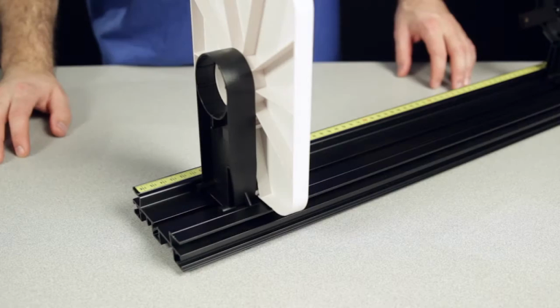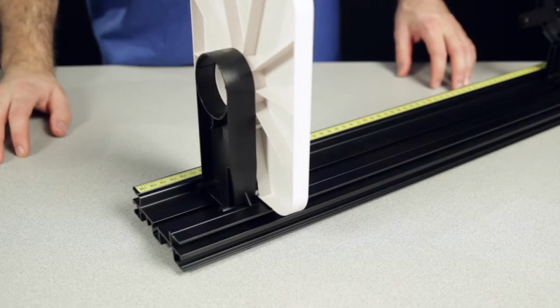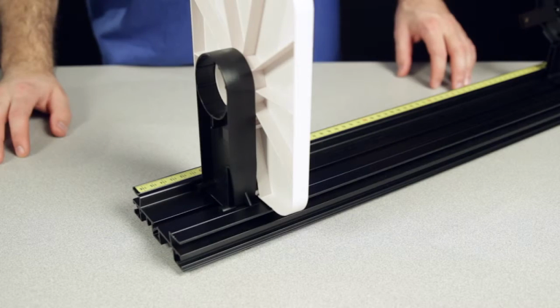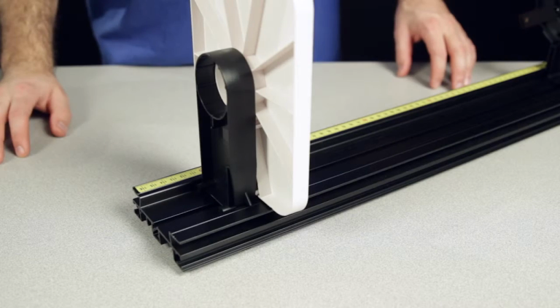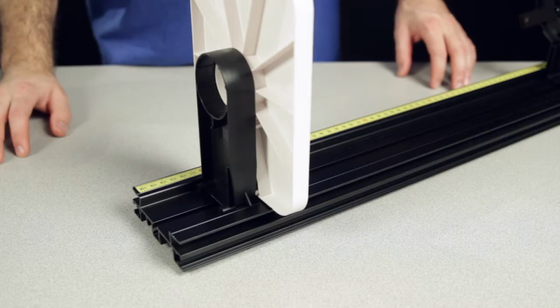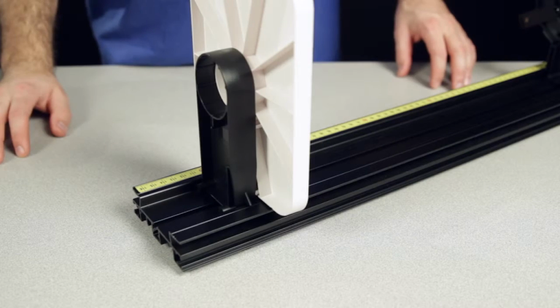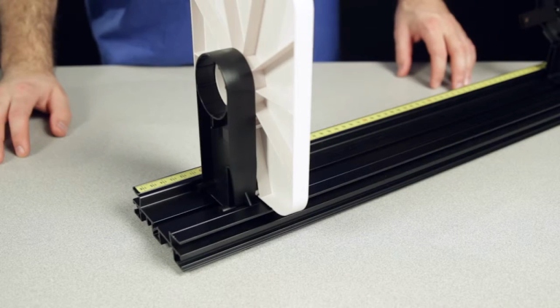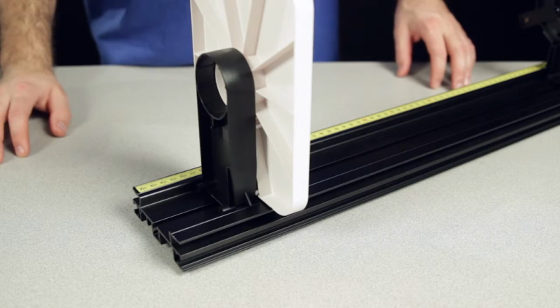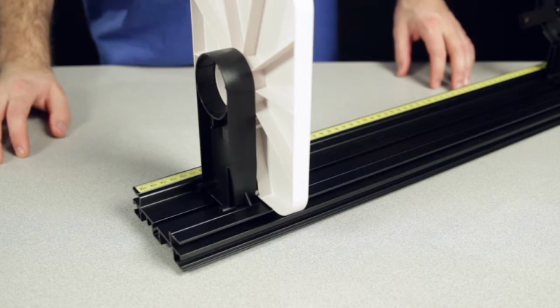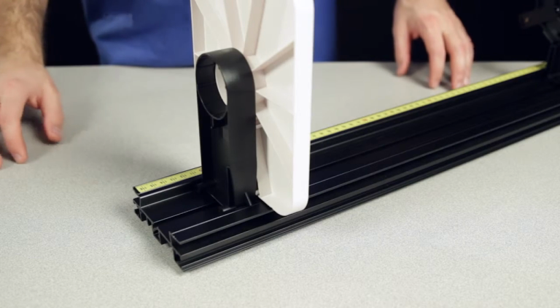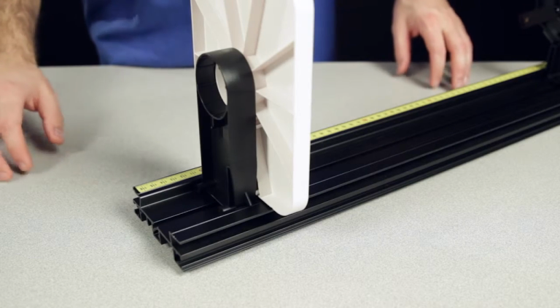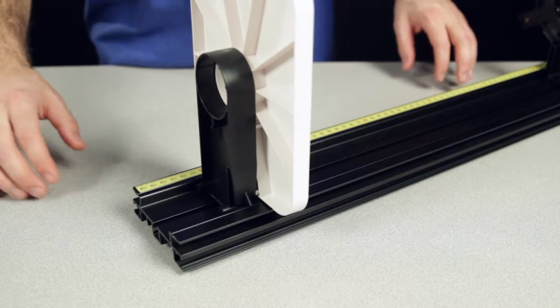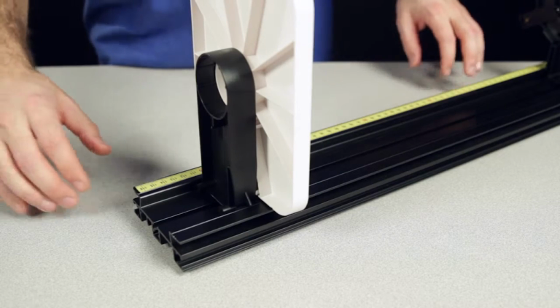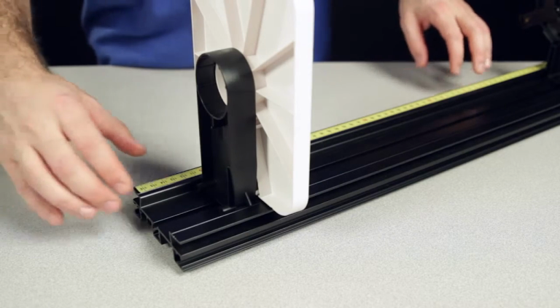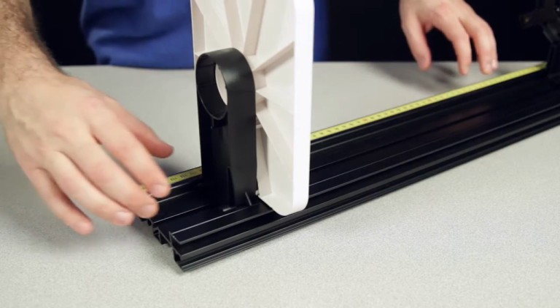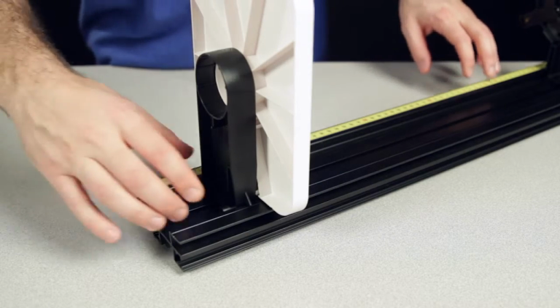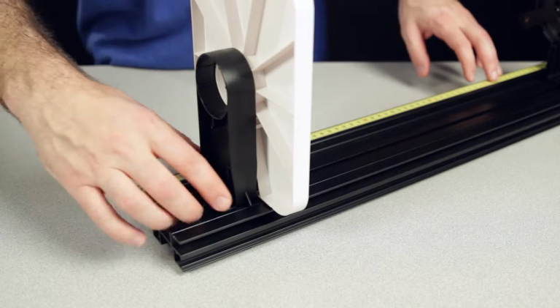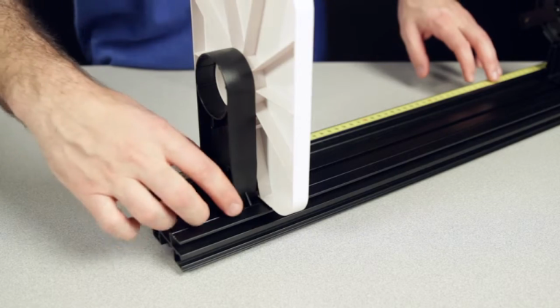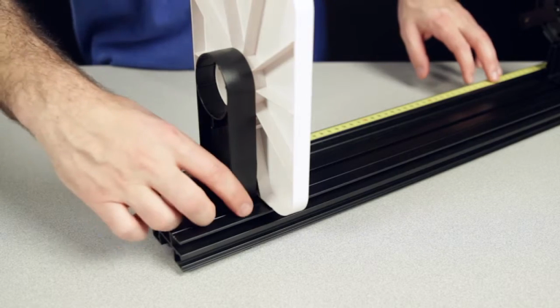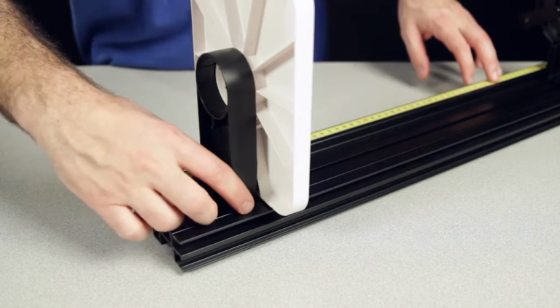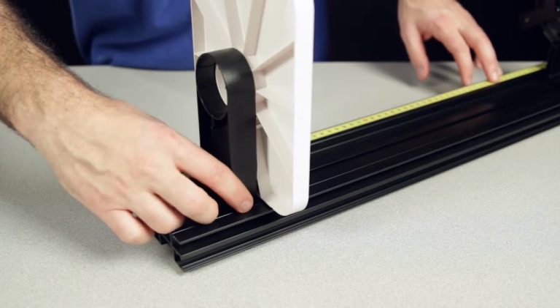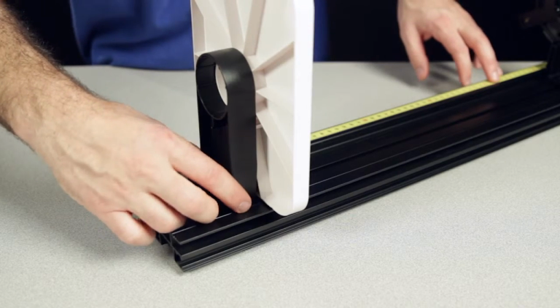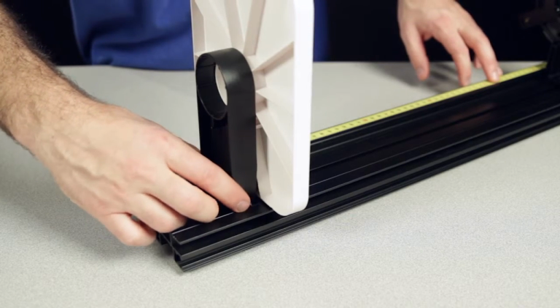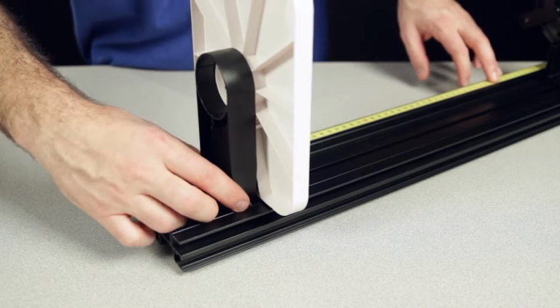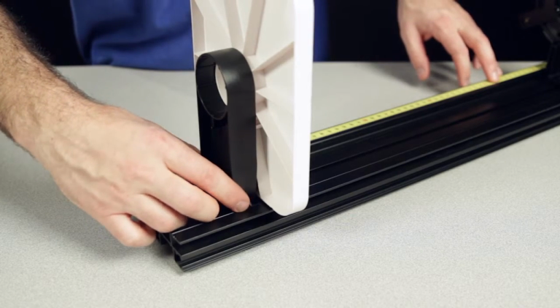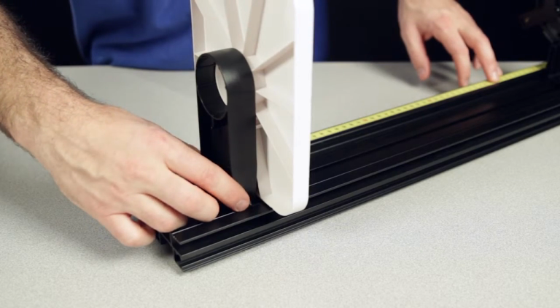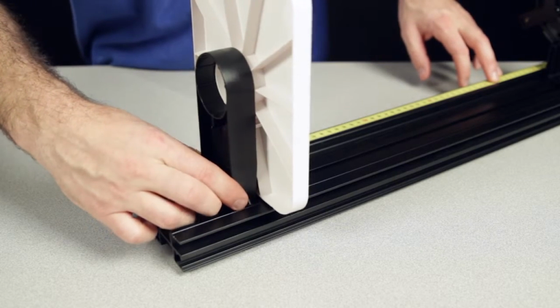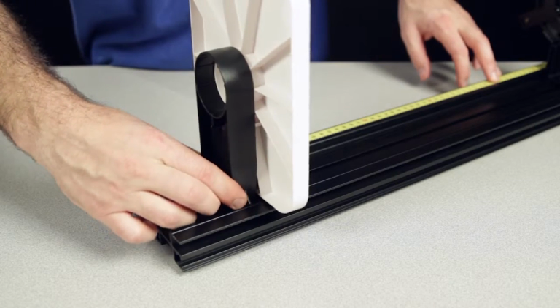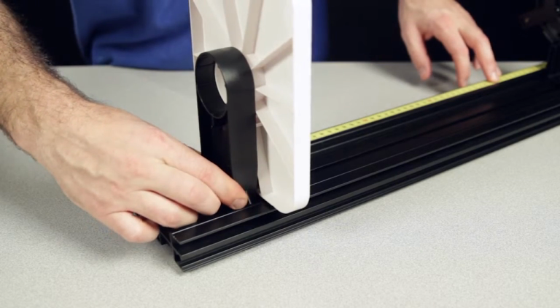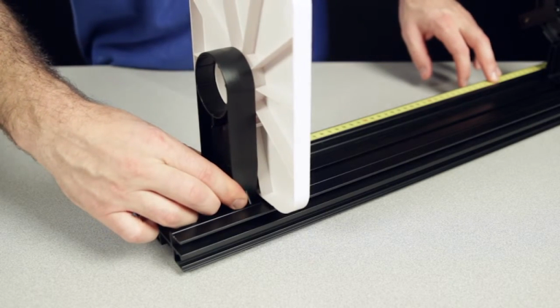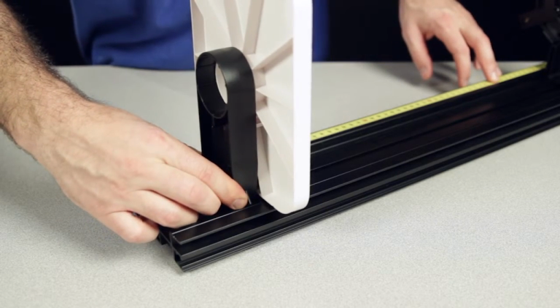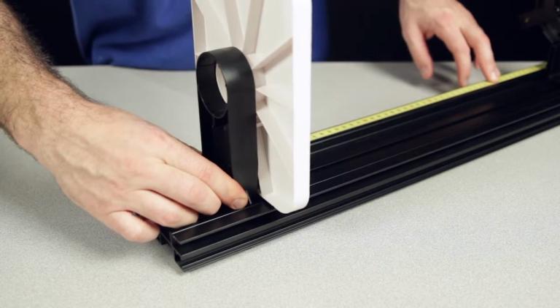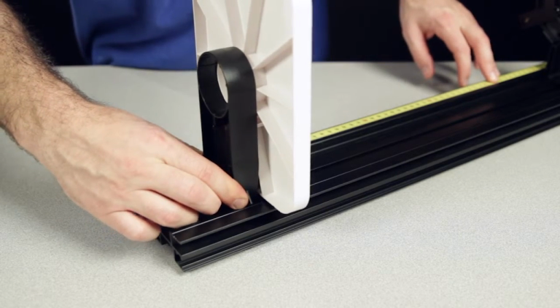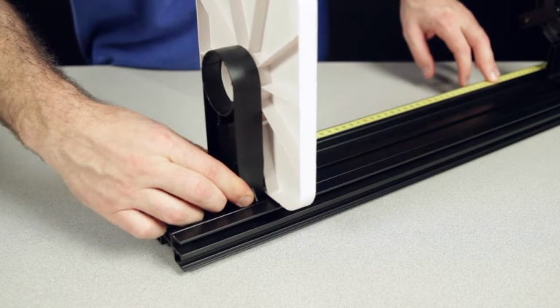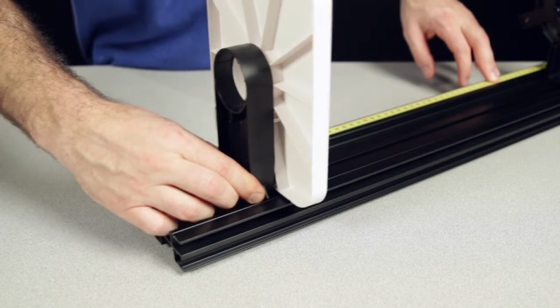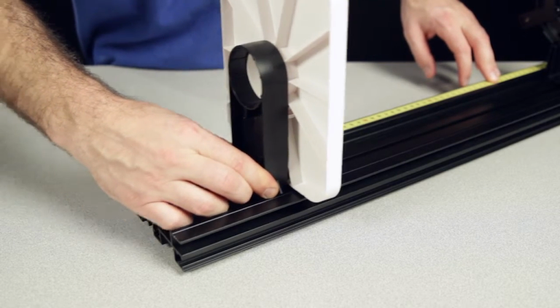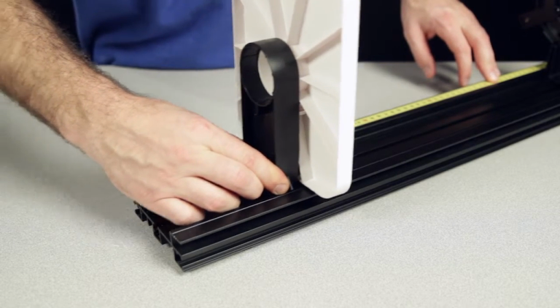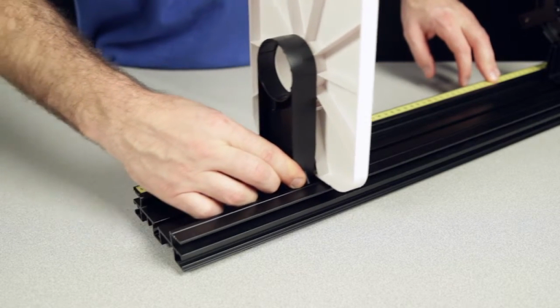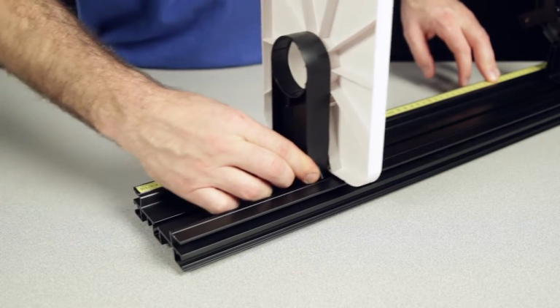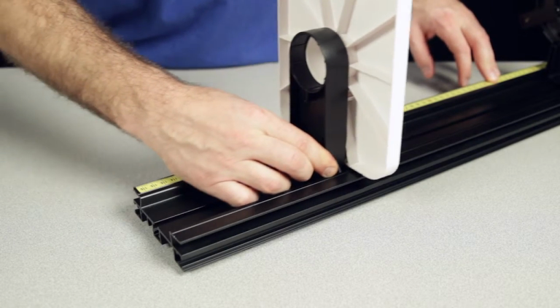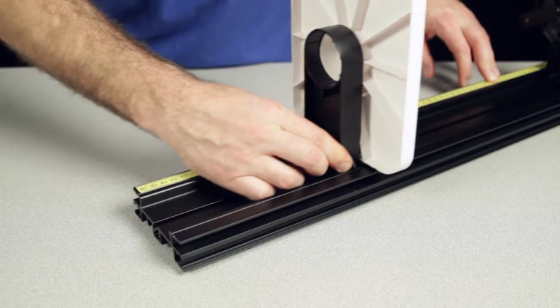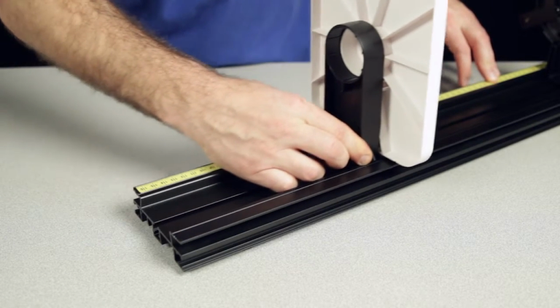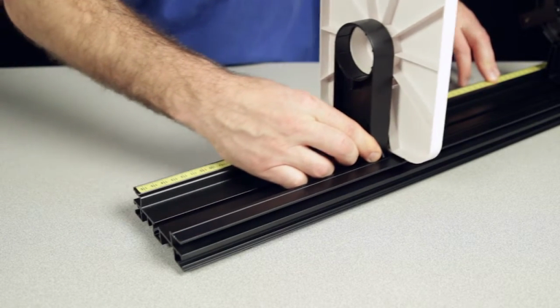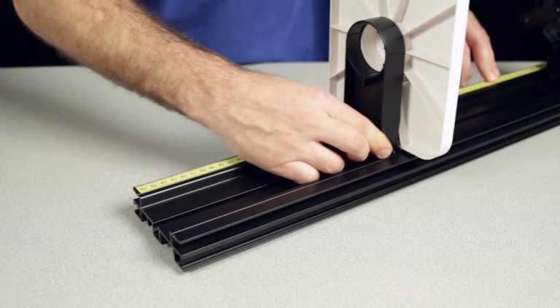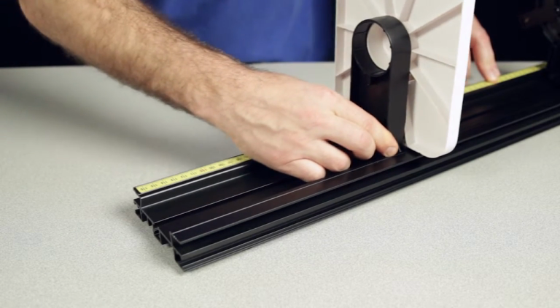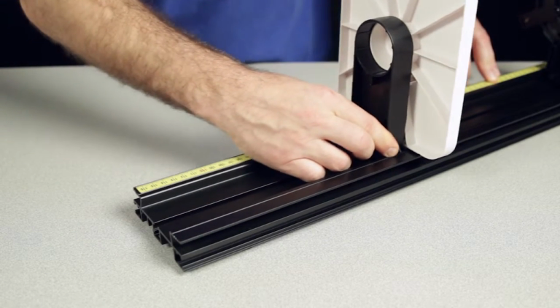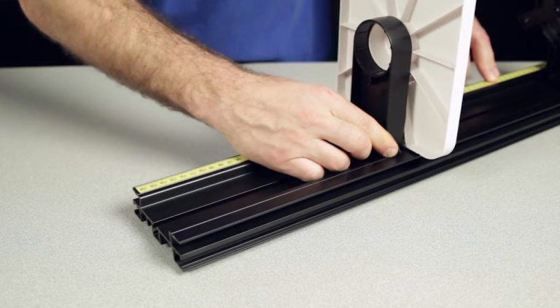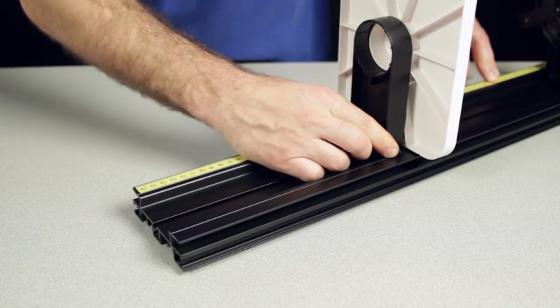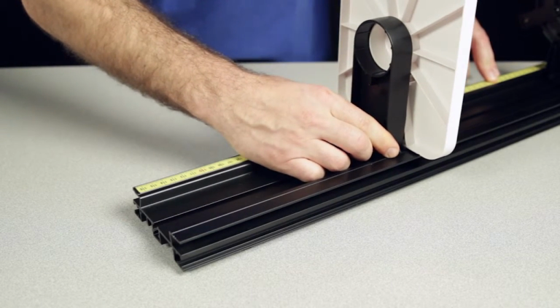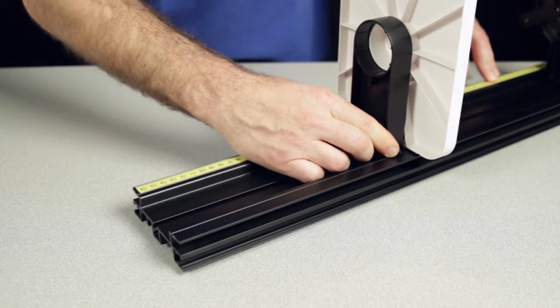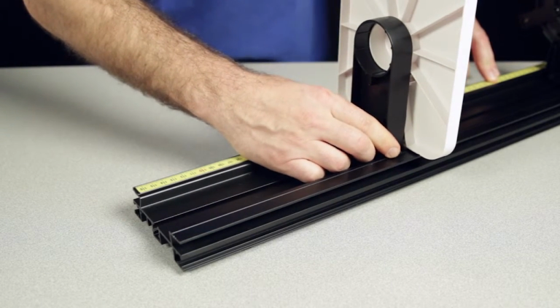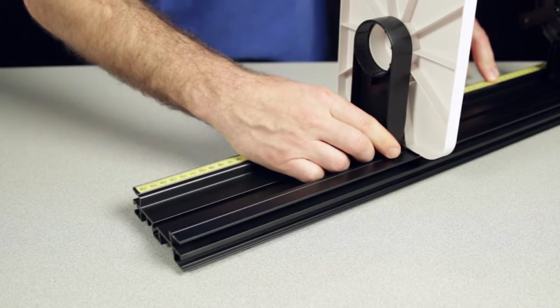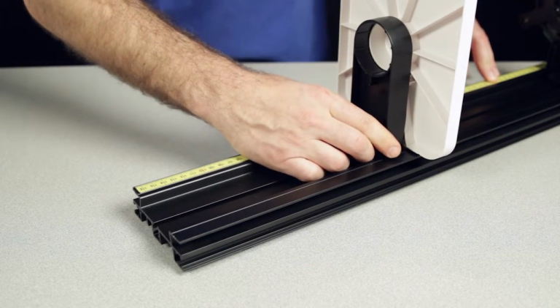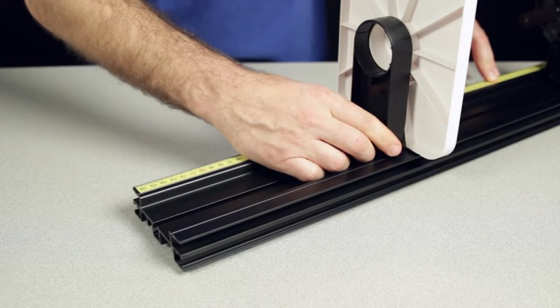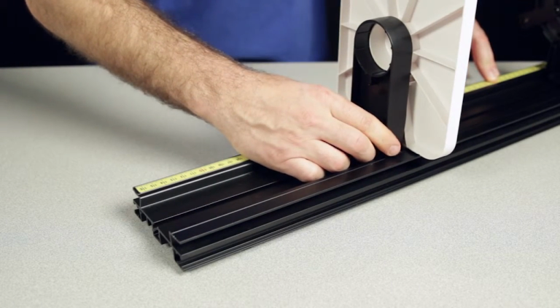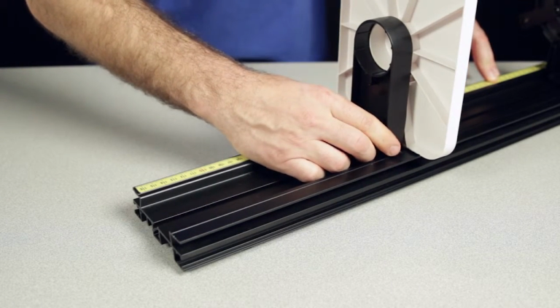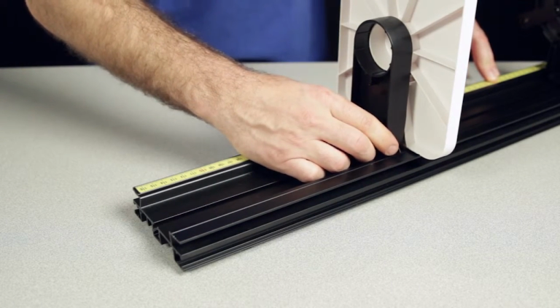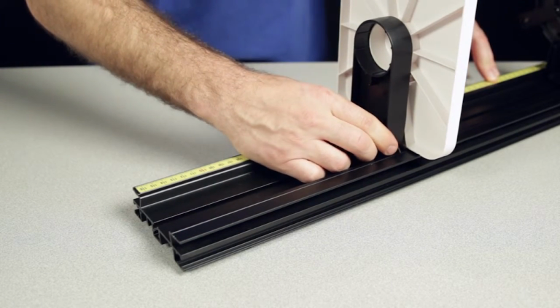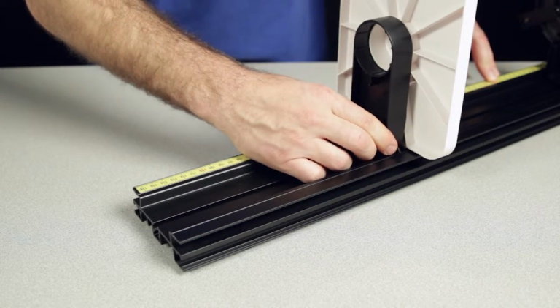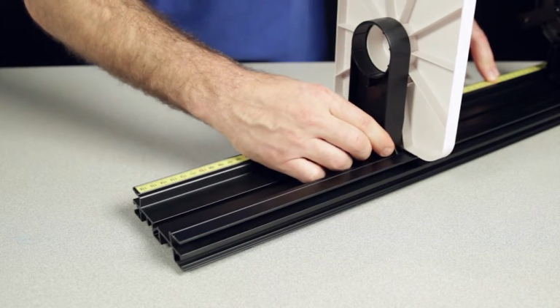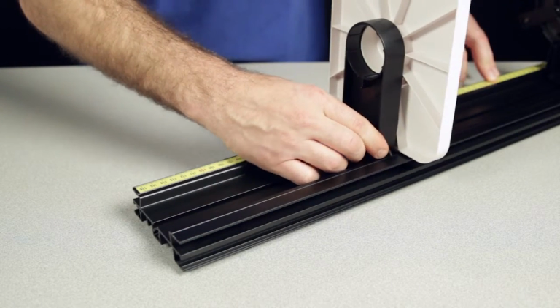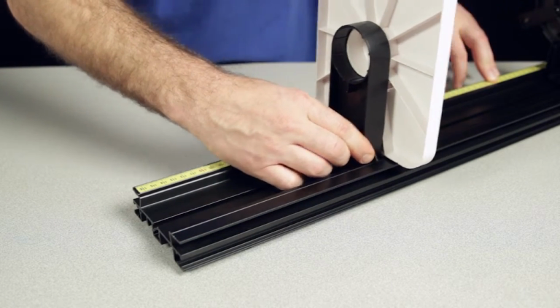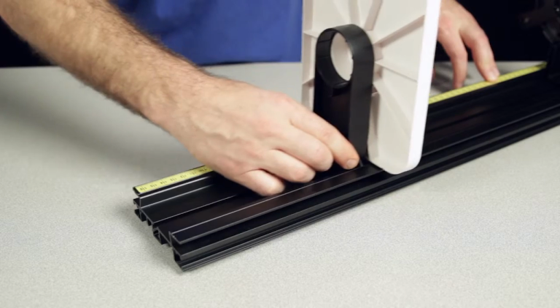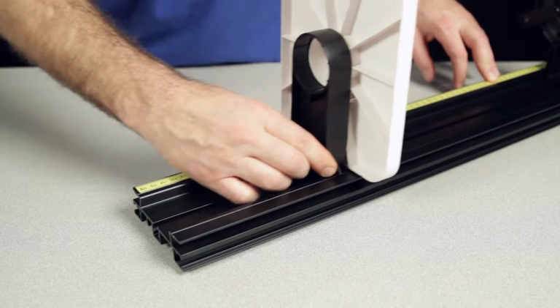To adjust the position of the viewing screen while mounted in a PASCO Optics Track, gently squeeze its base and slide it along the length of the track.